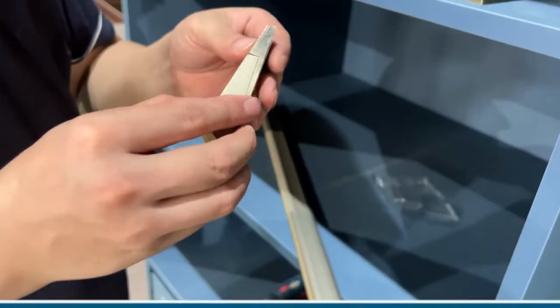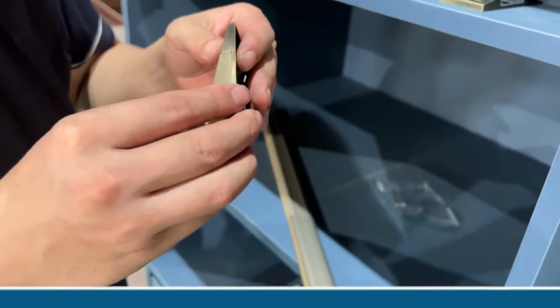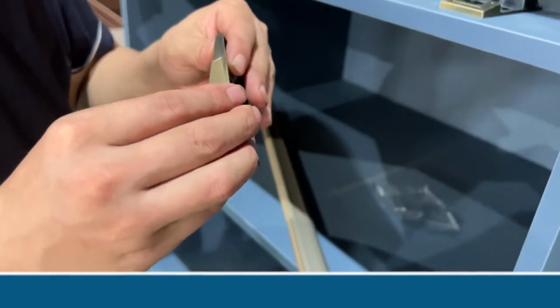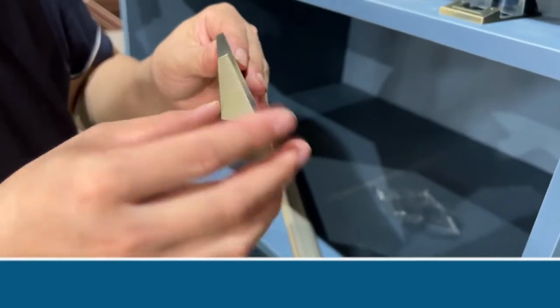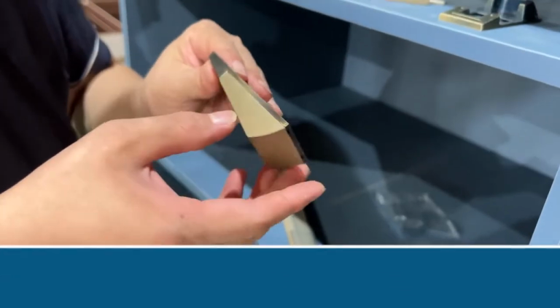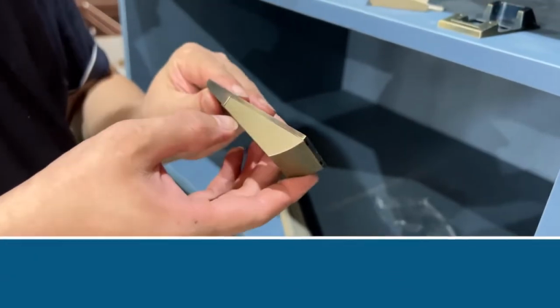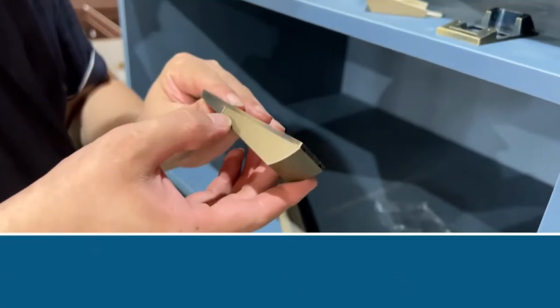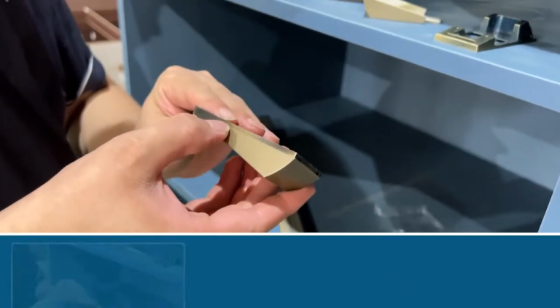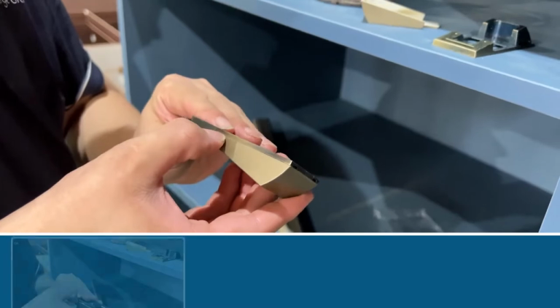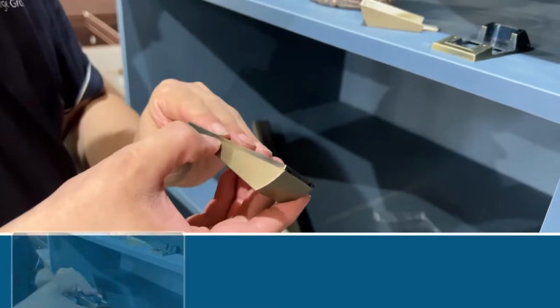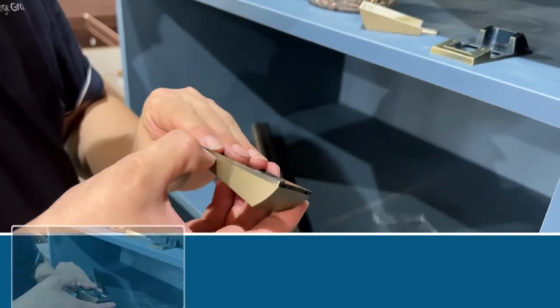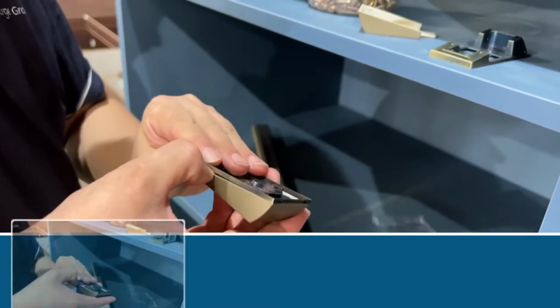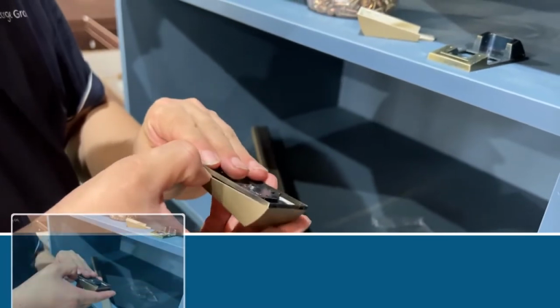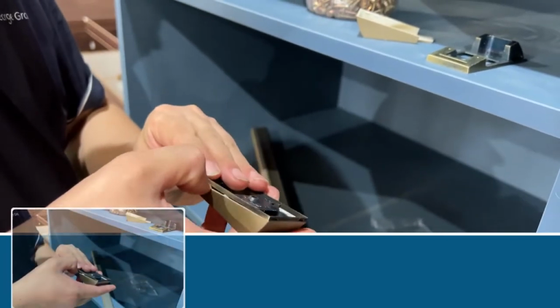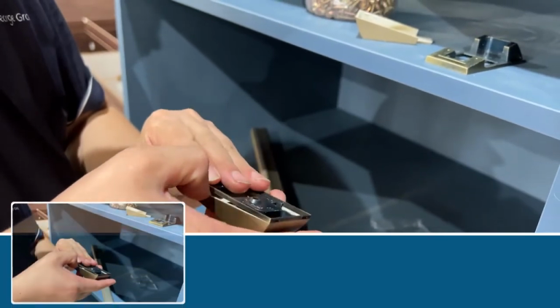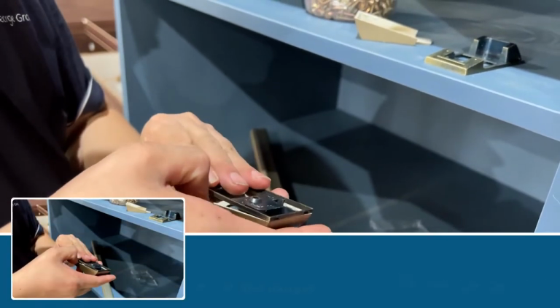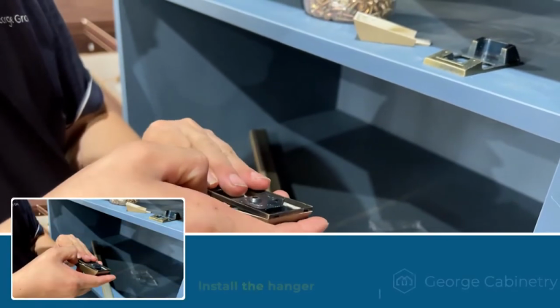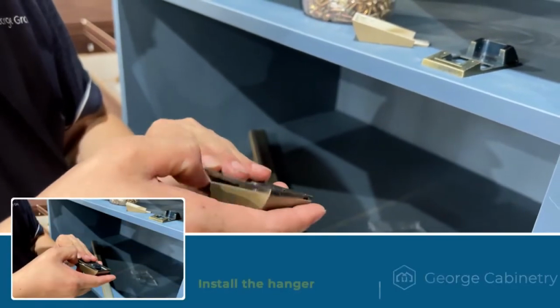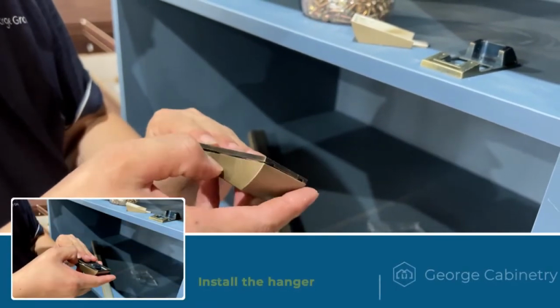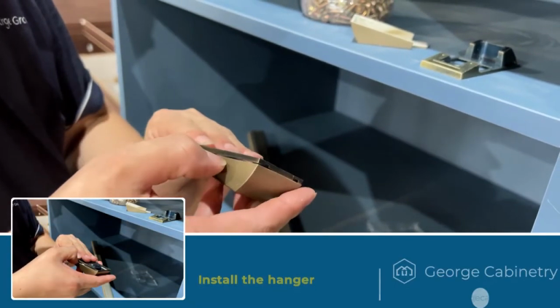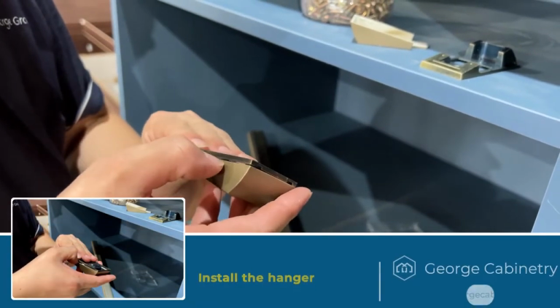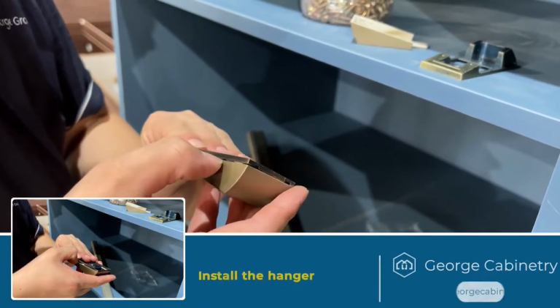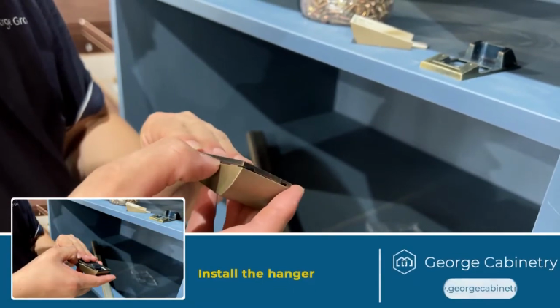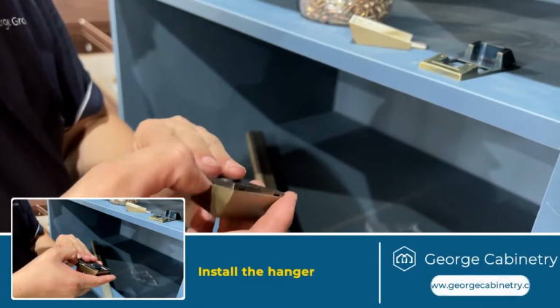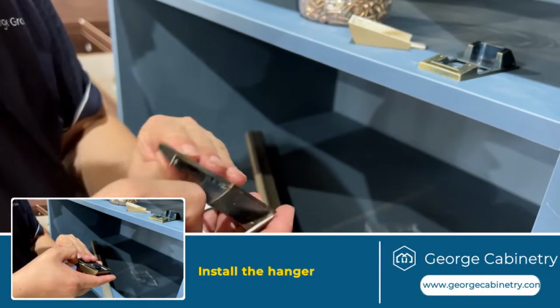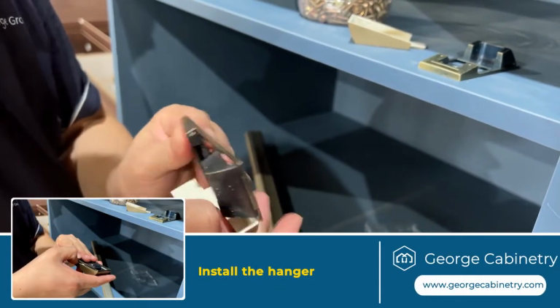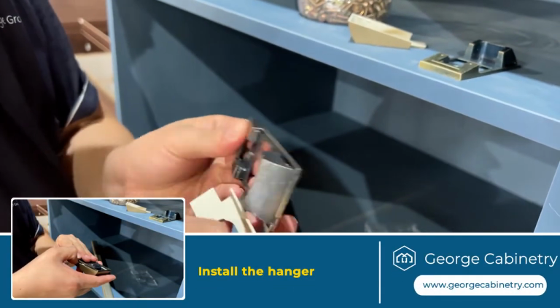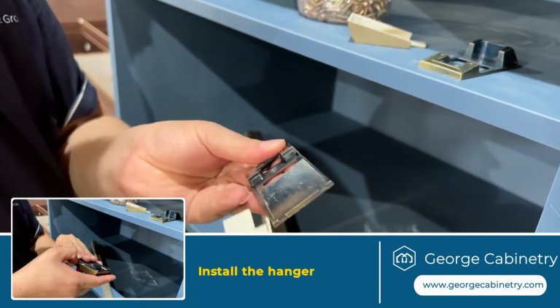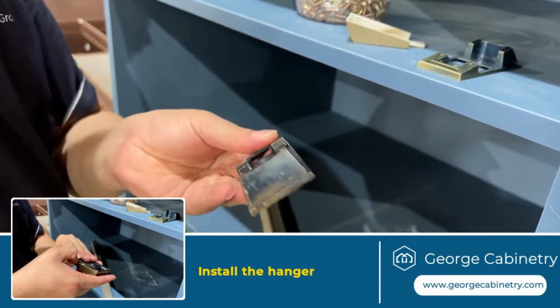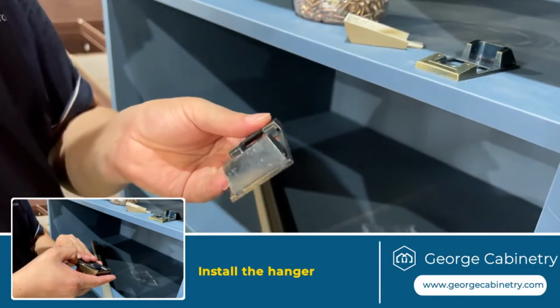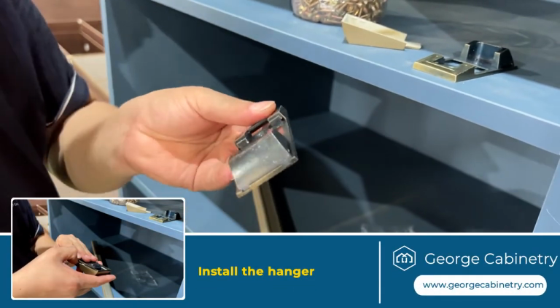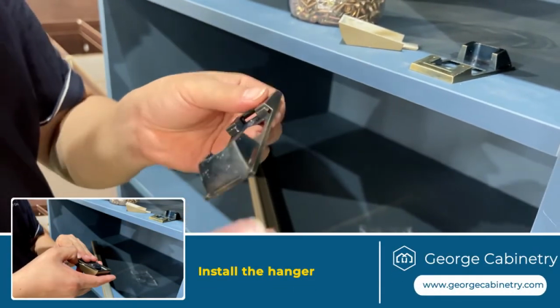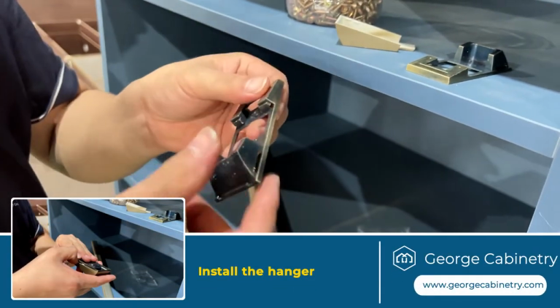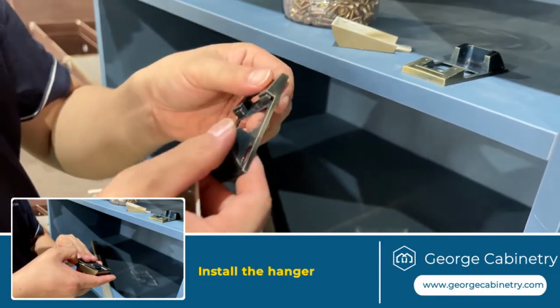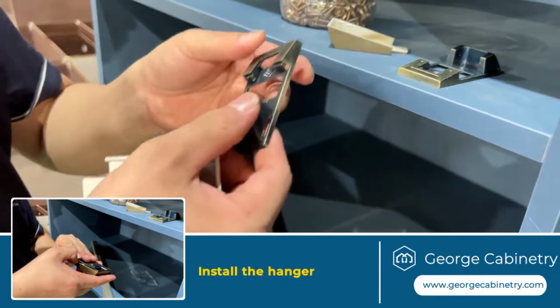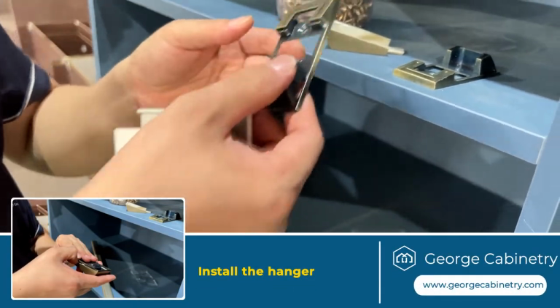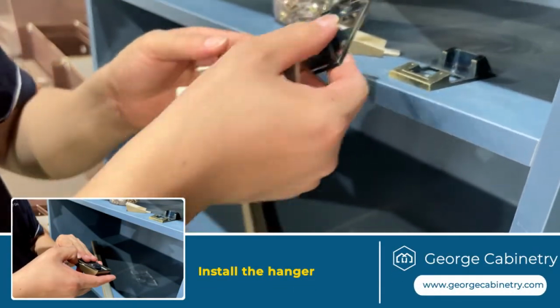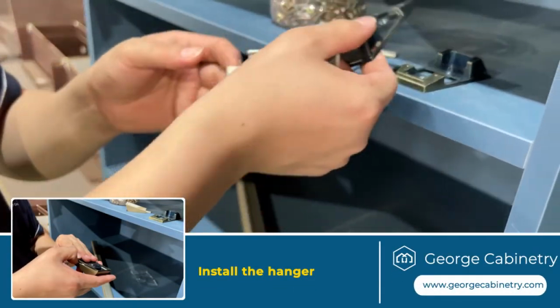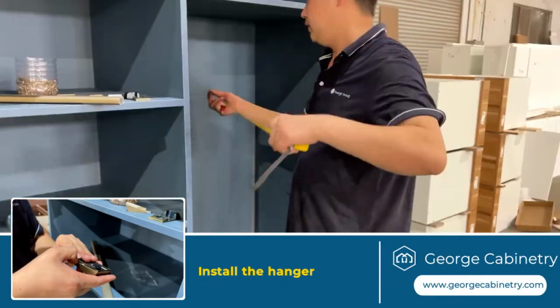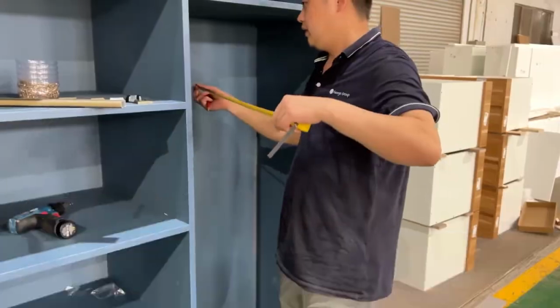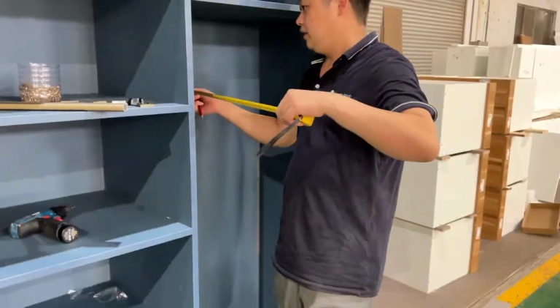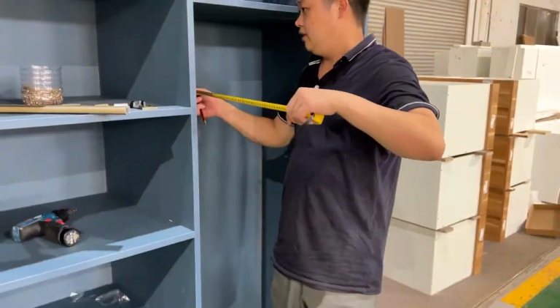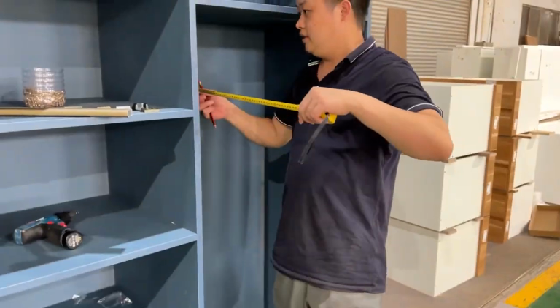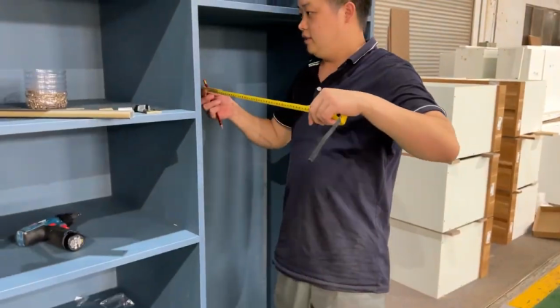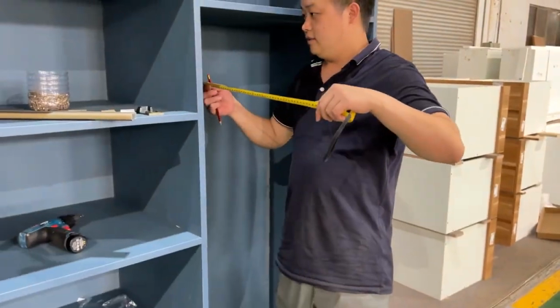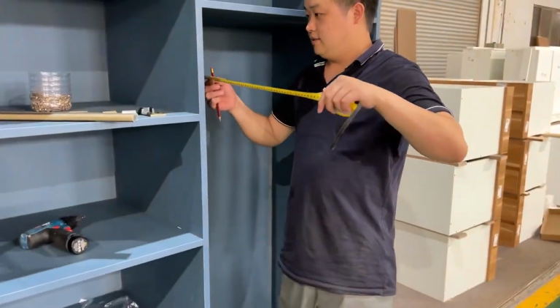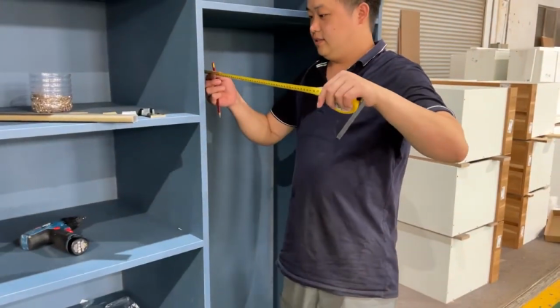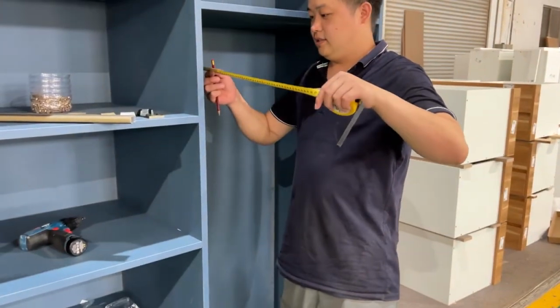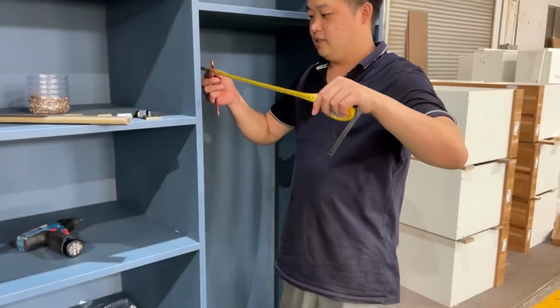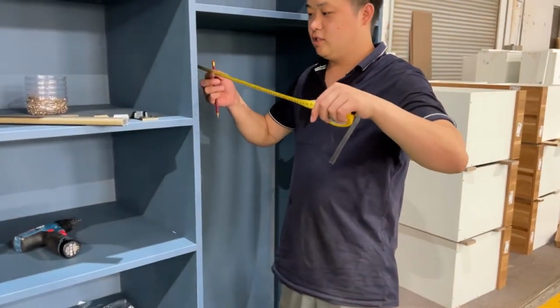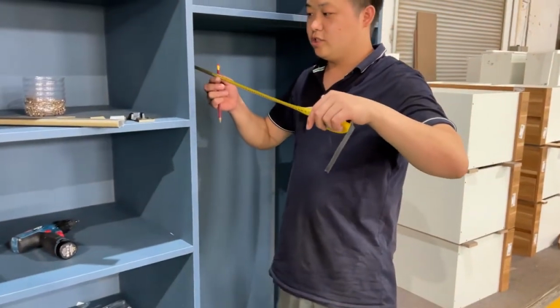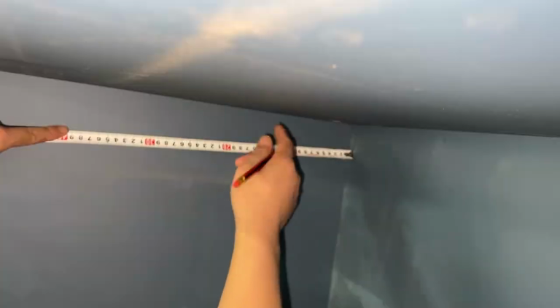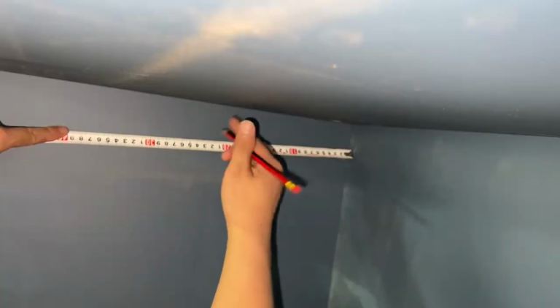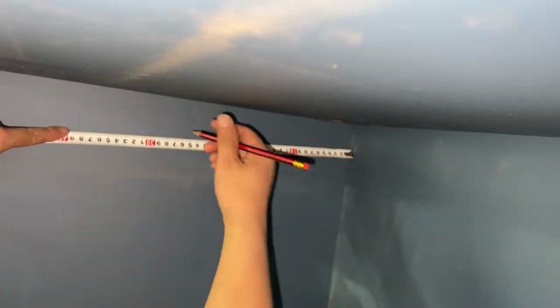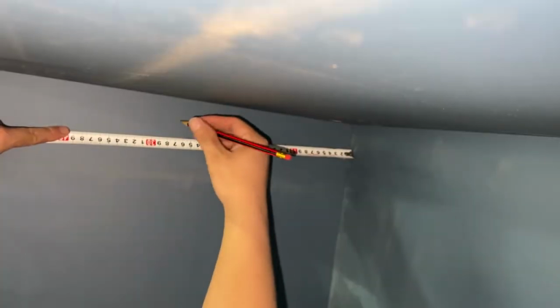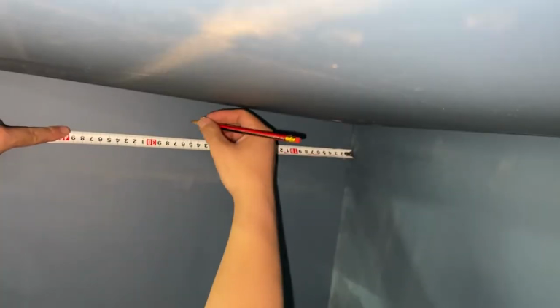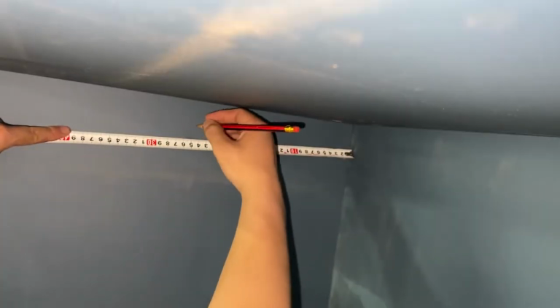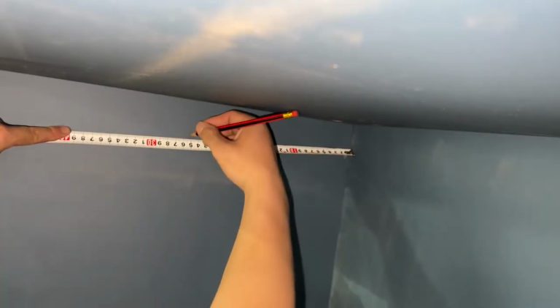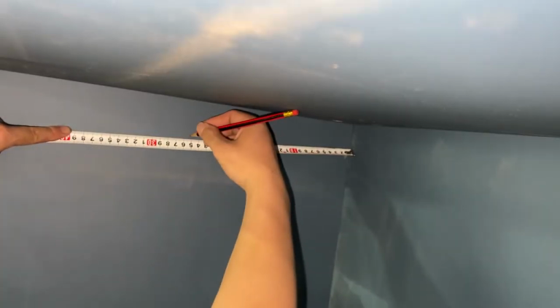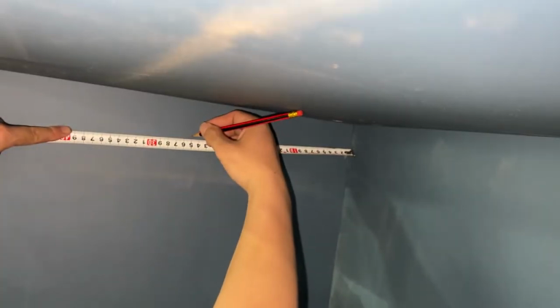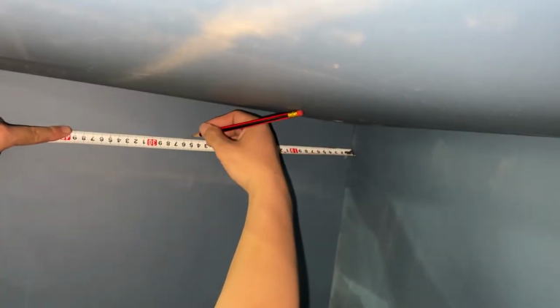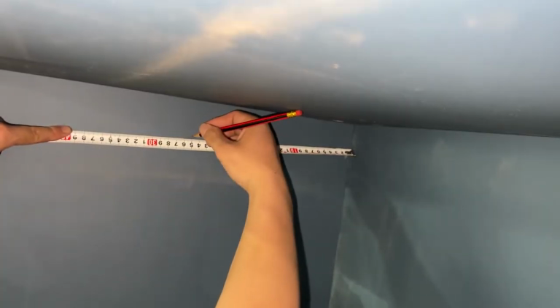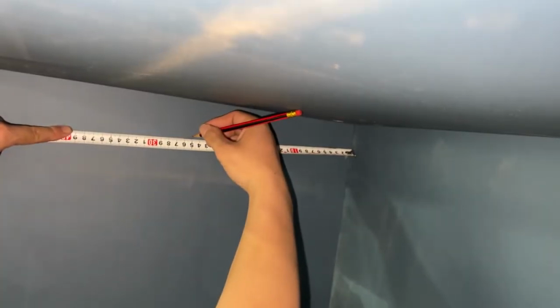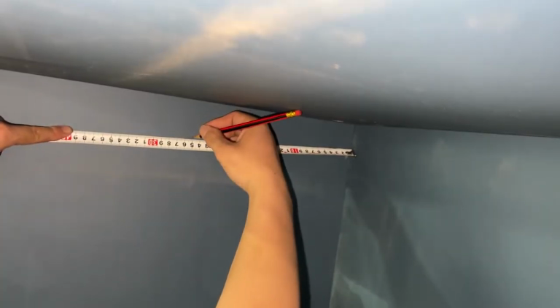Disconnect the hanger hardware, find the correct location, and install the hanger hardware. Put the hanger hardware in the lock and secure the hardware.